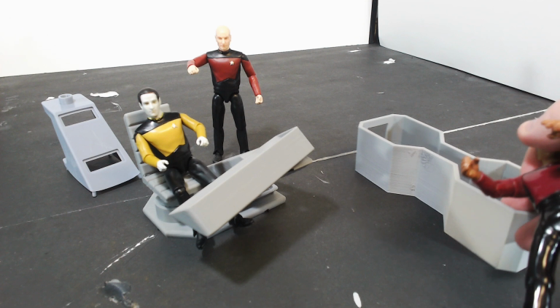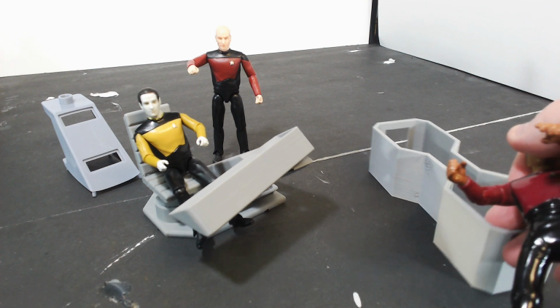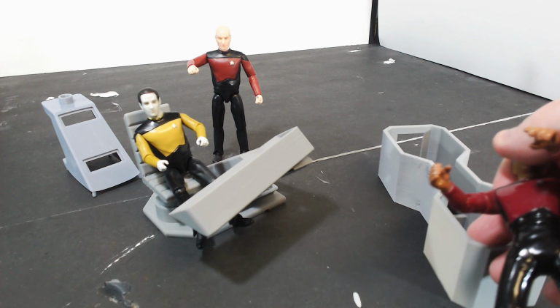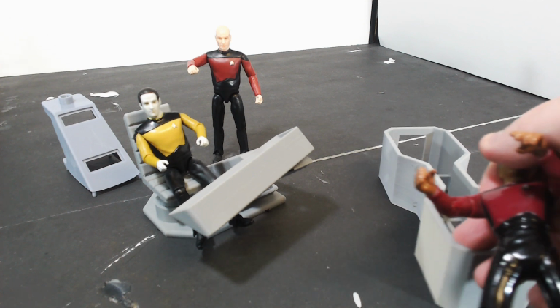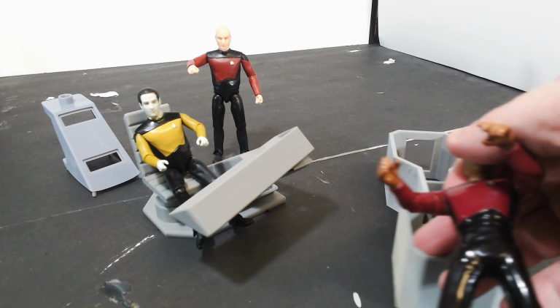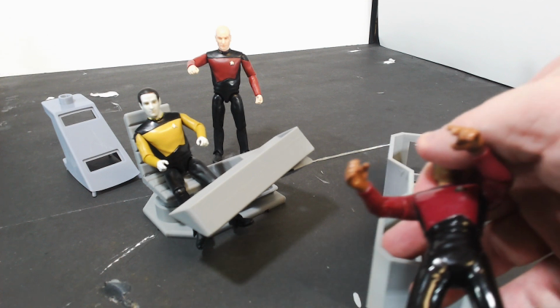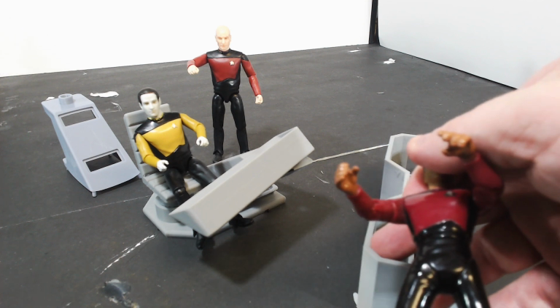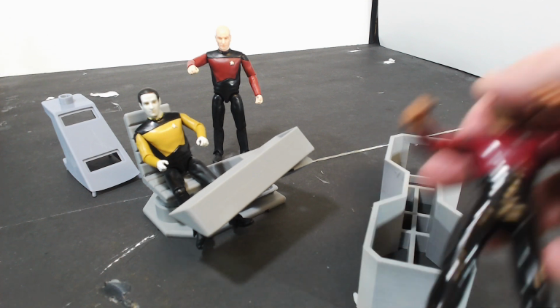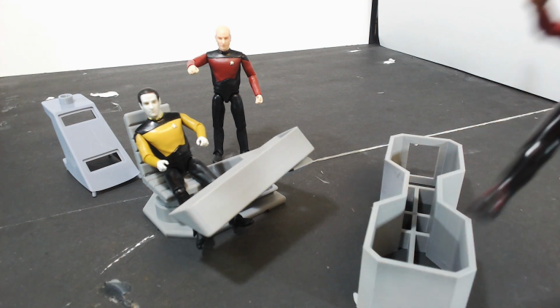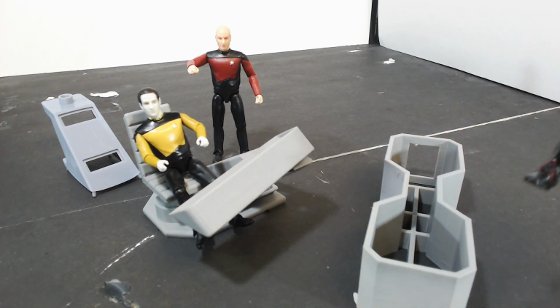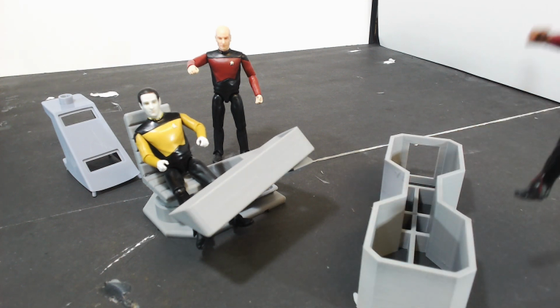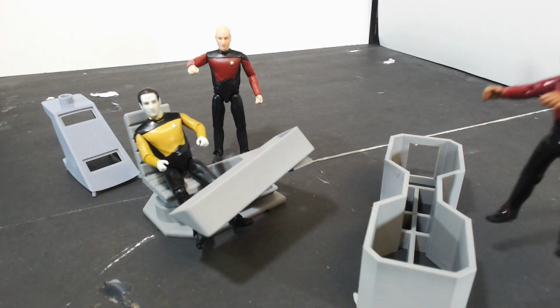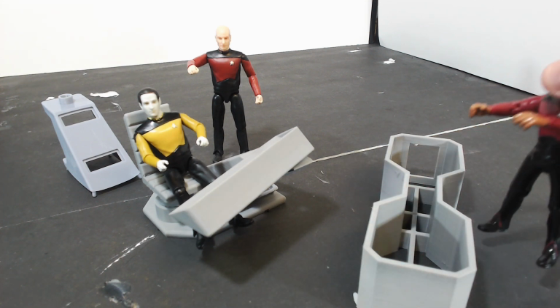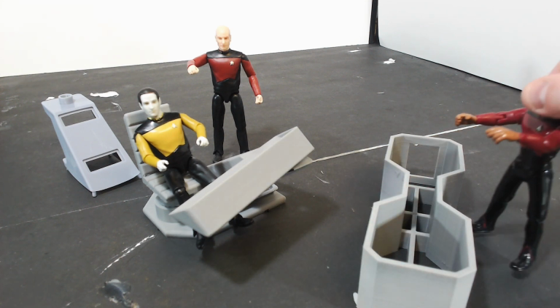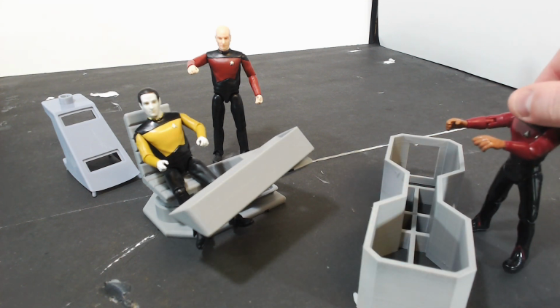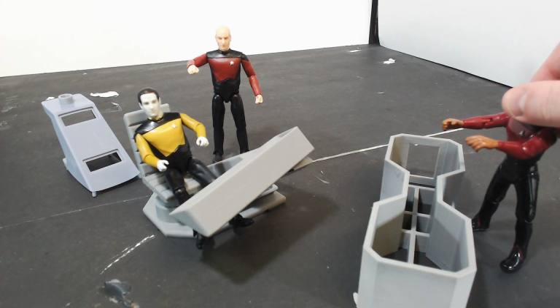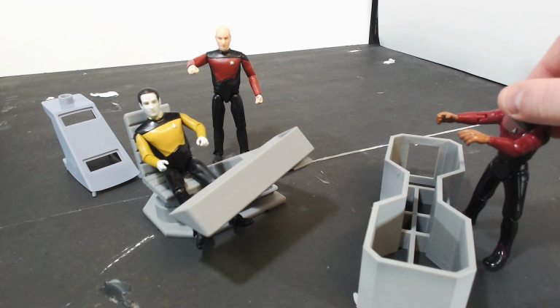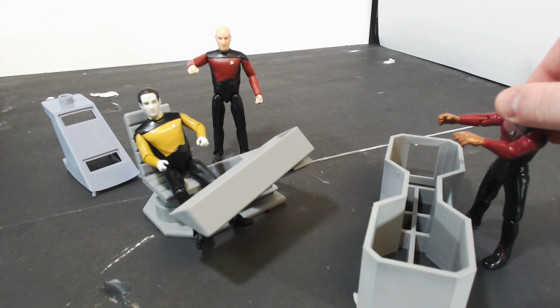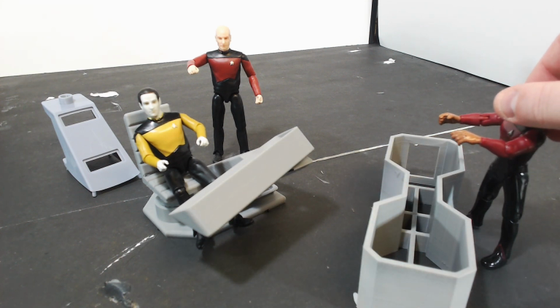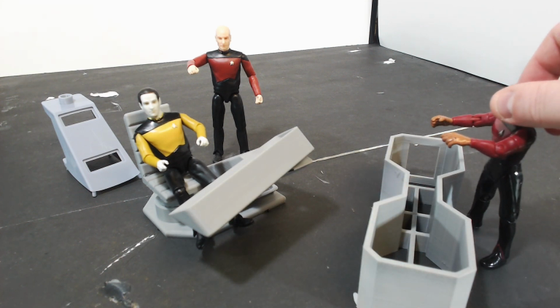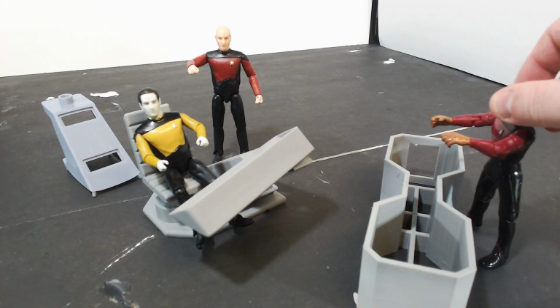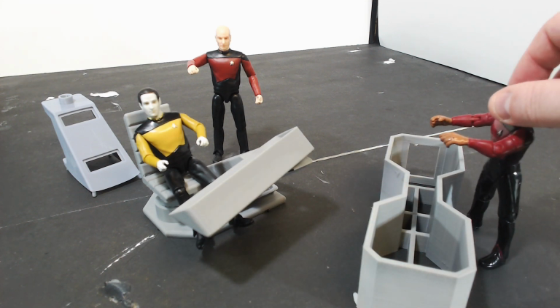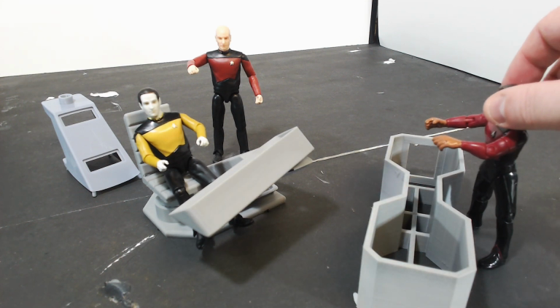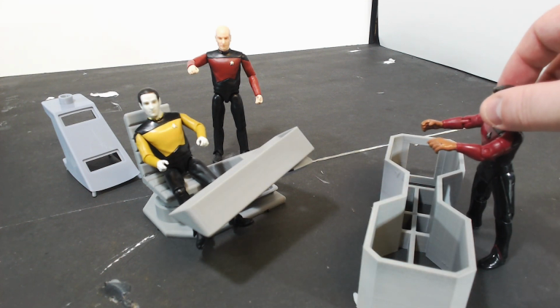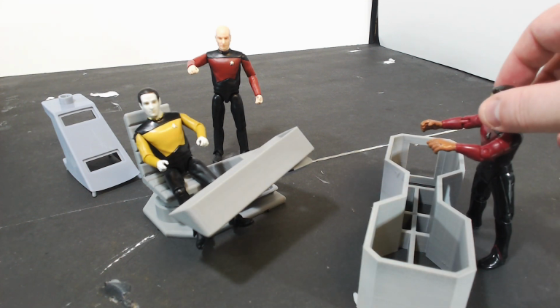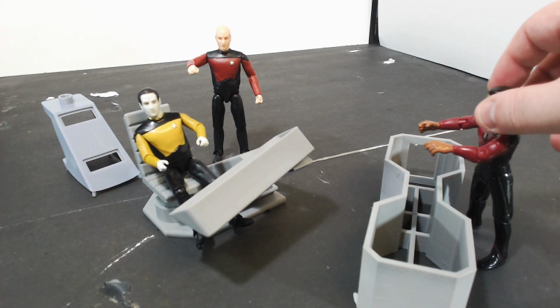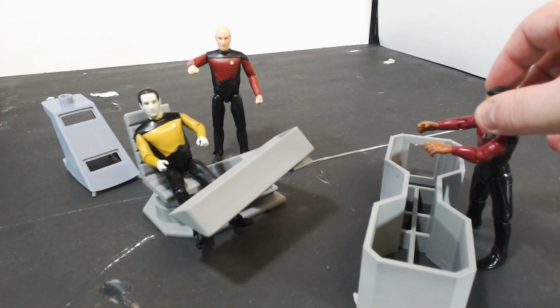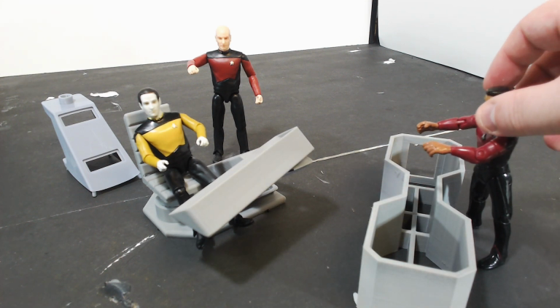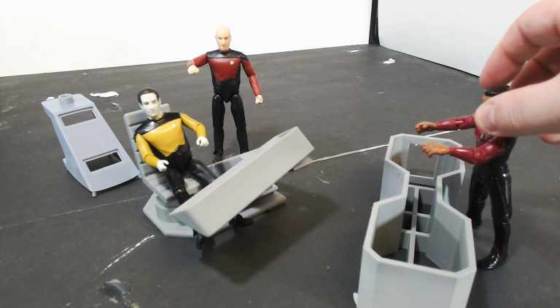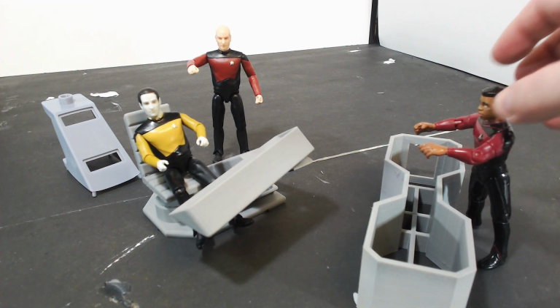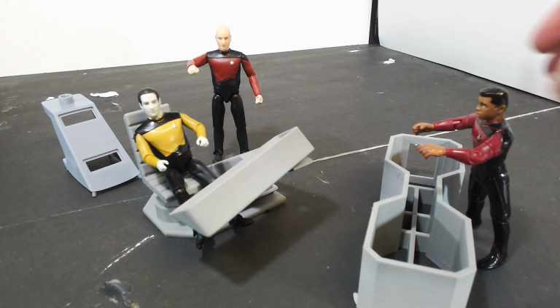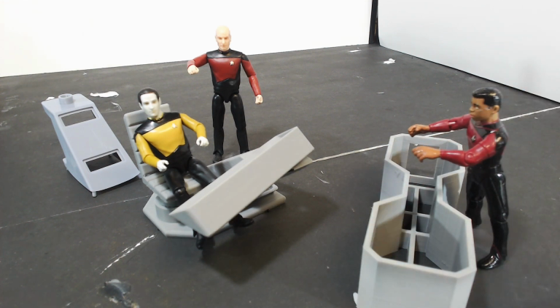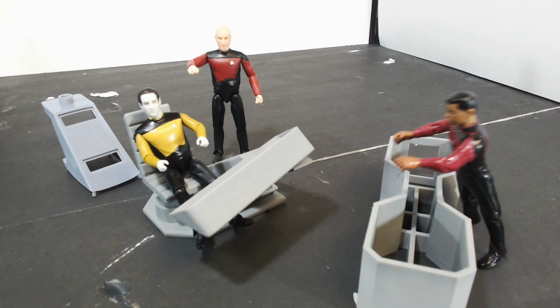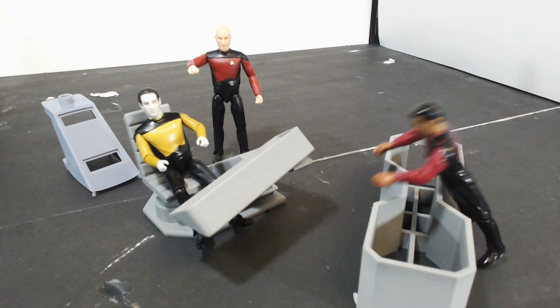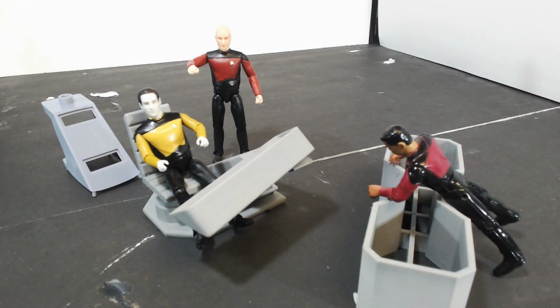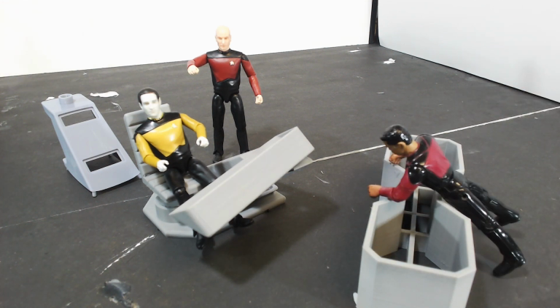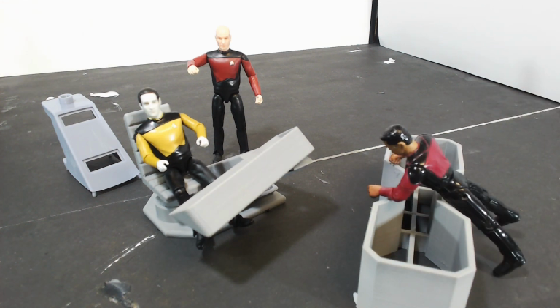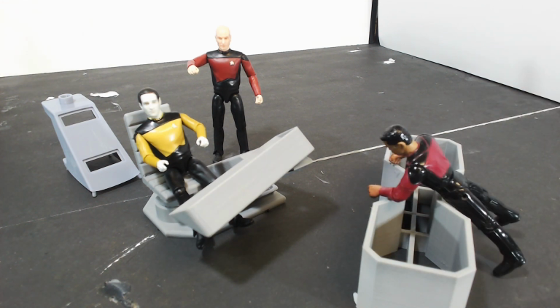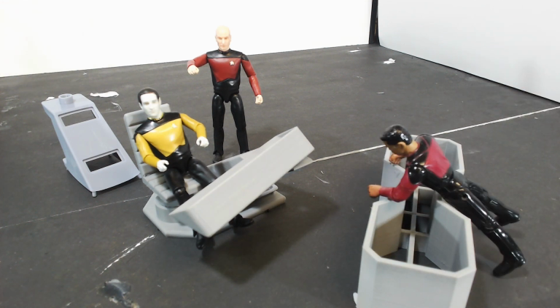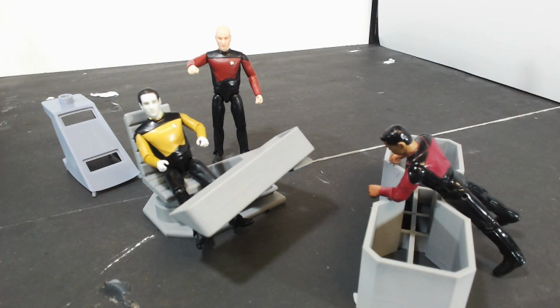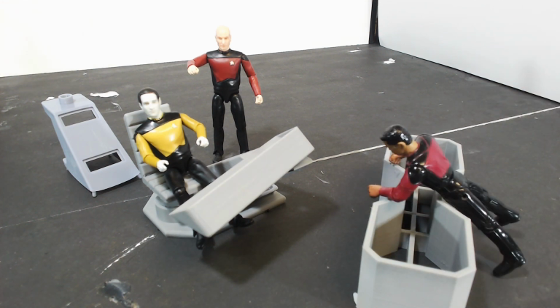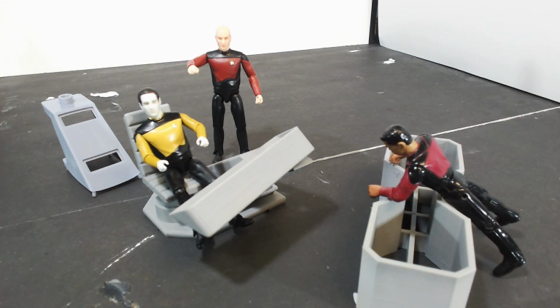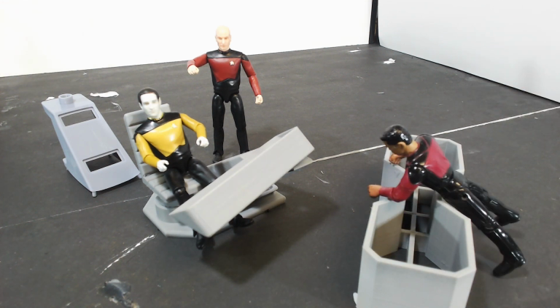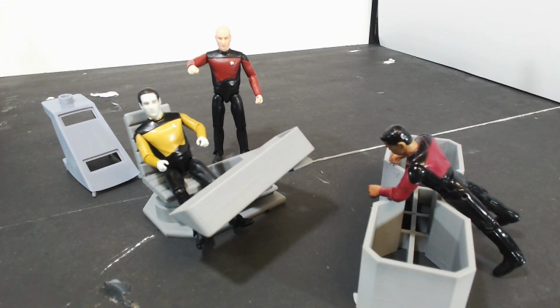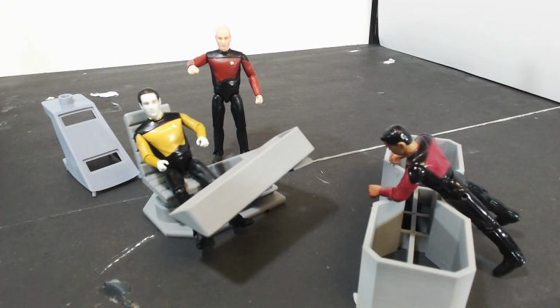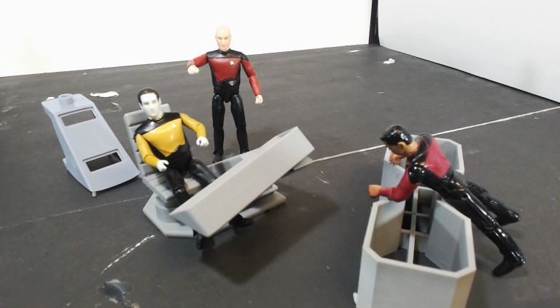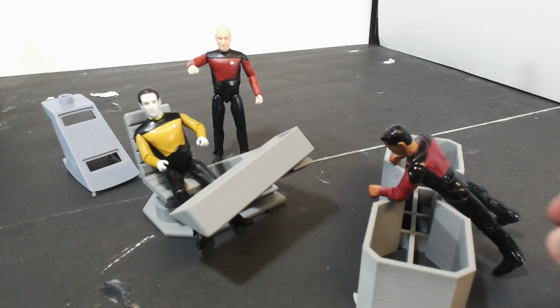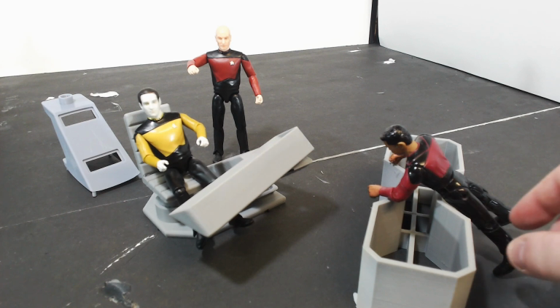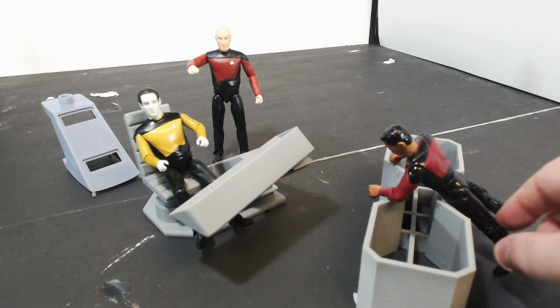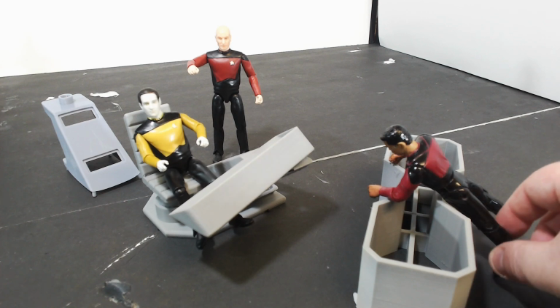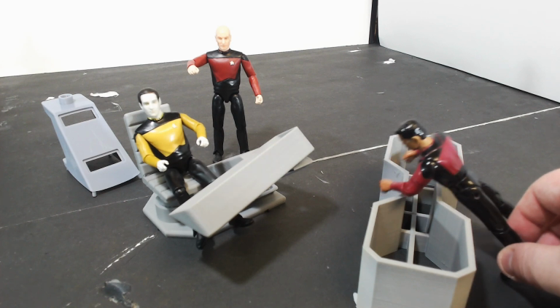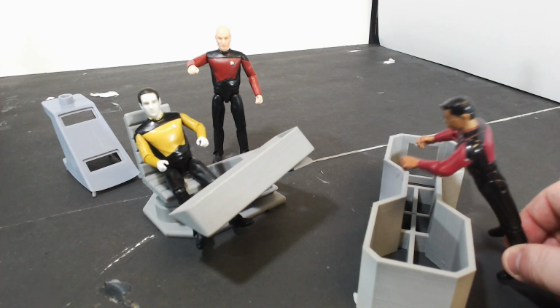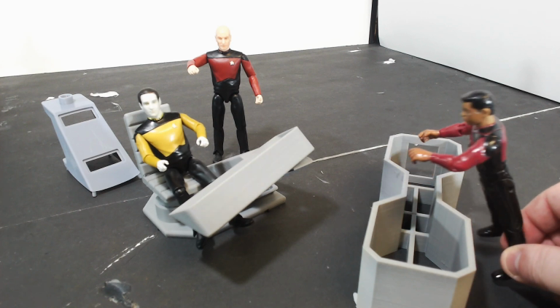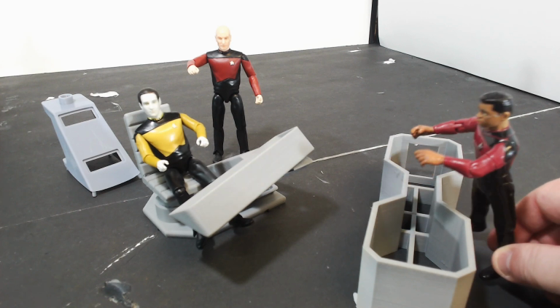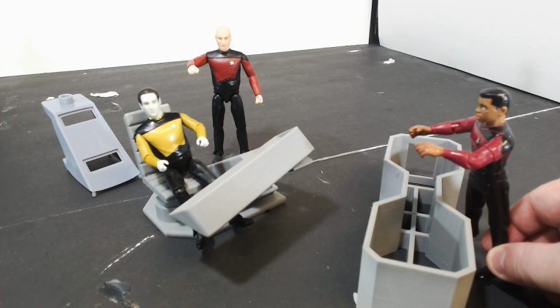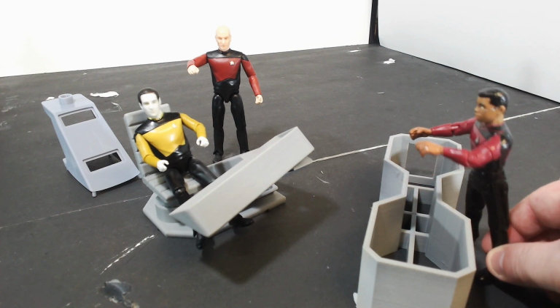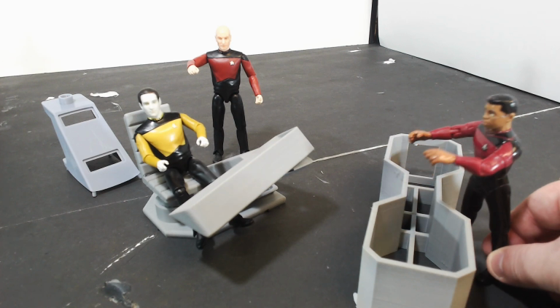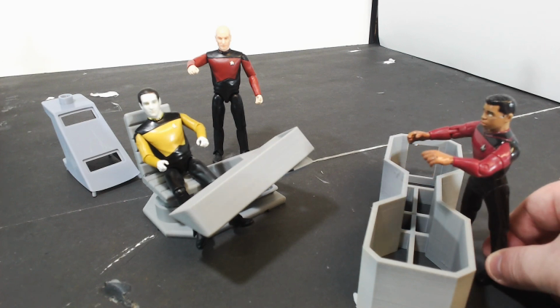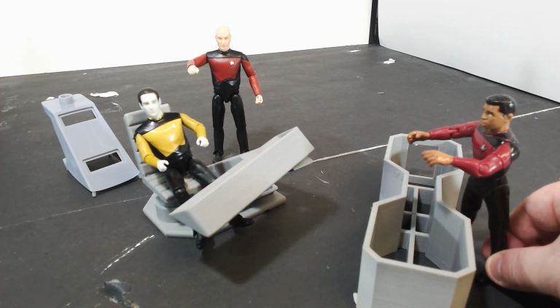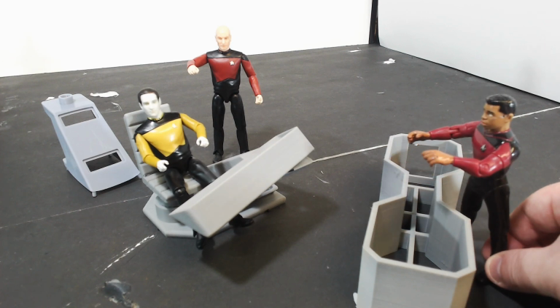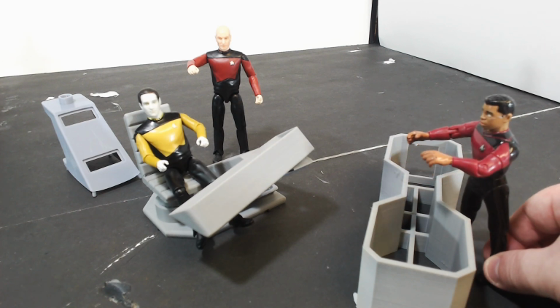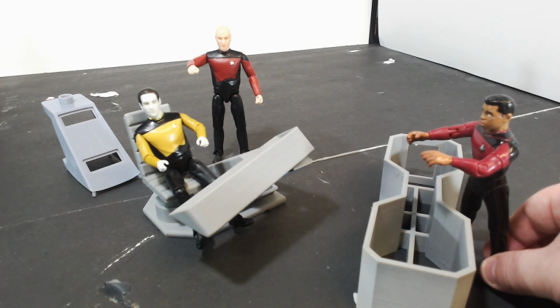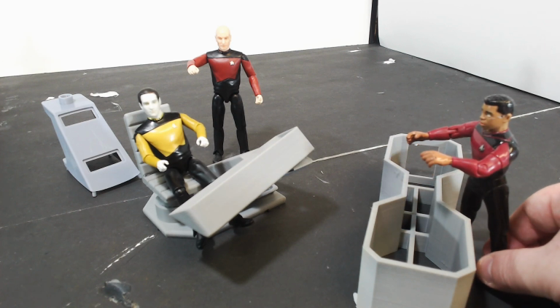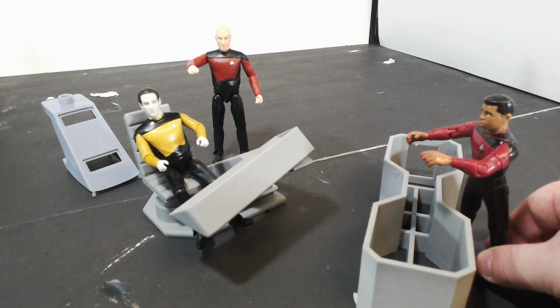This week on Melted Reality, we're going to relive my childhood by making a playset for my Star Trek action figures. Let's get going.